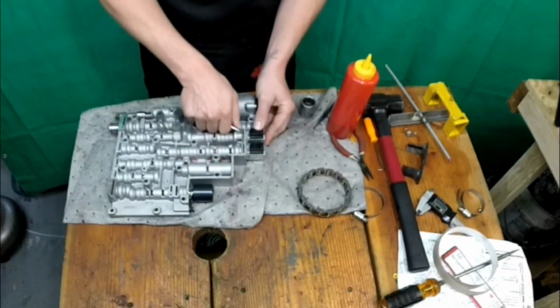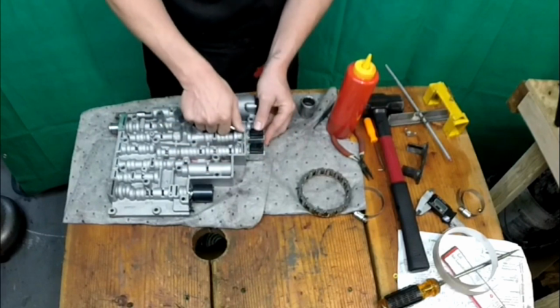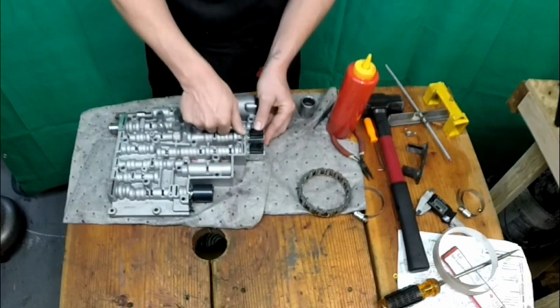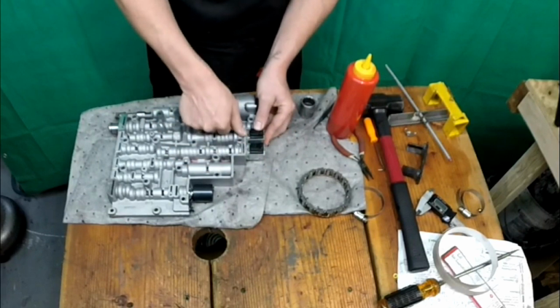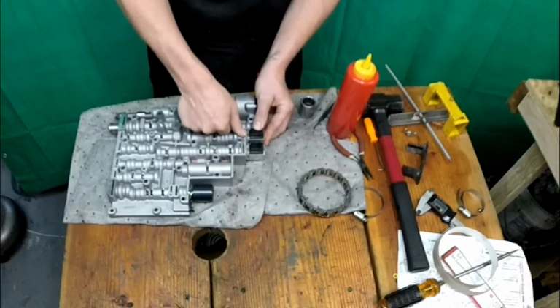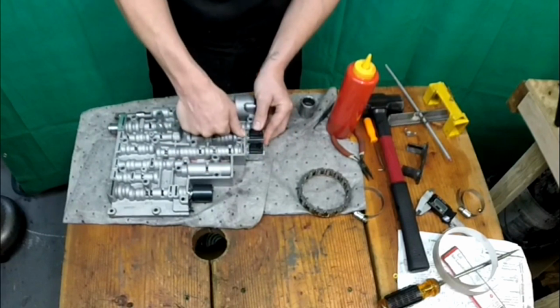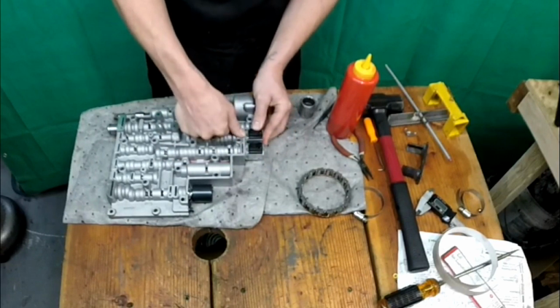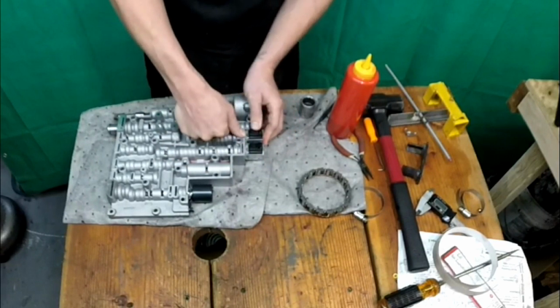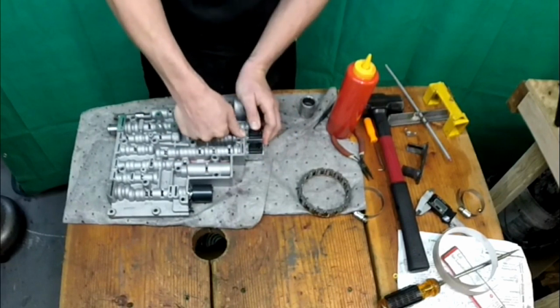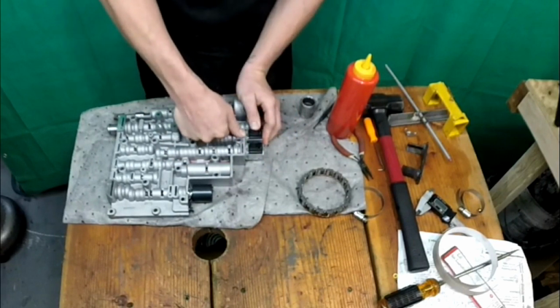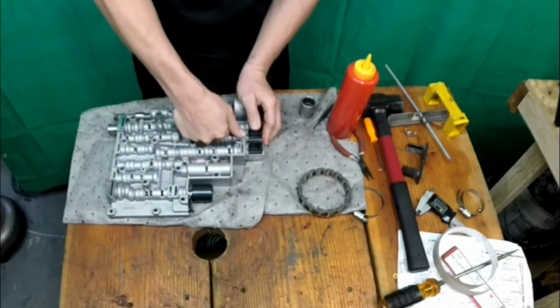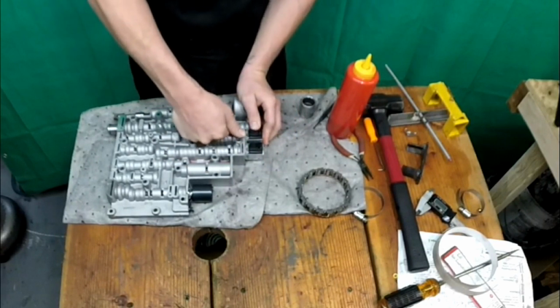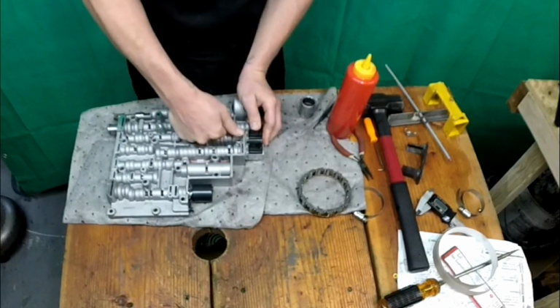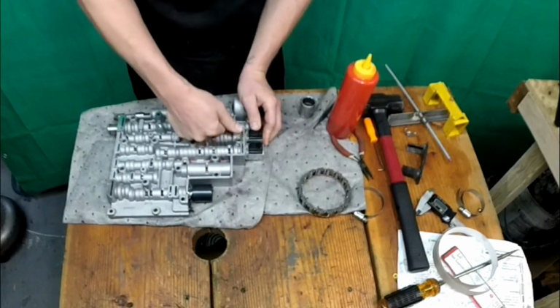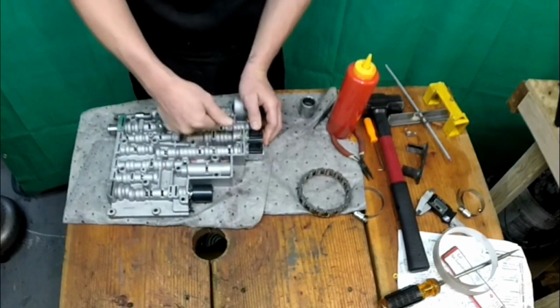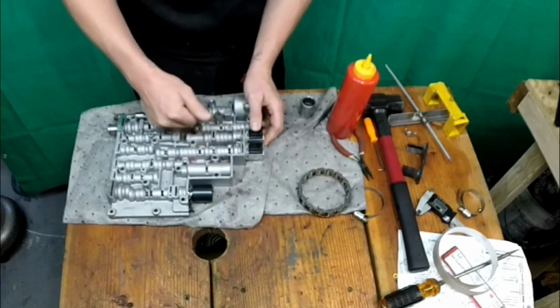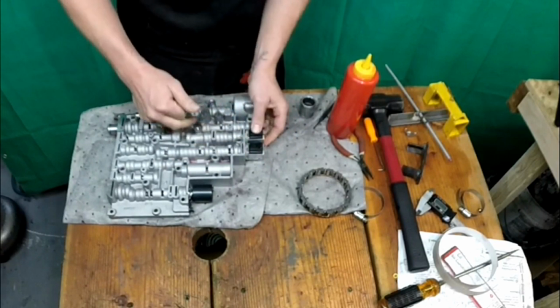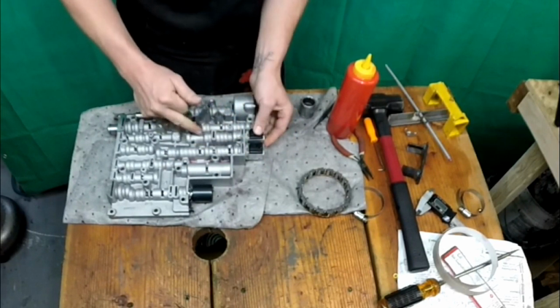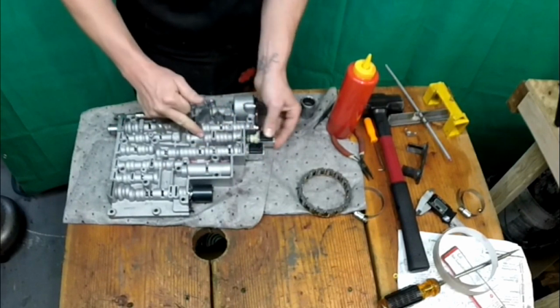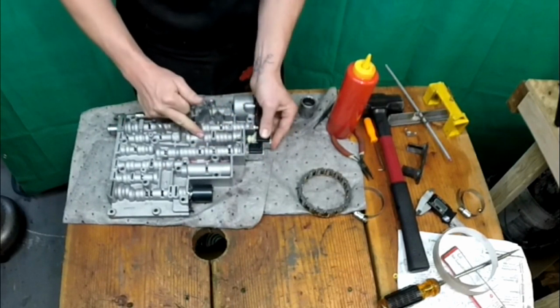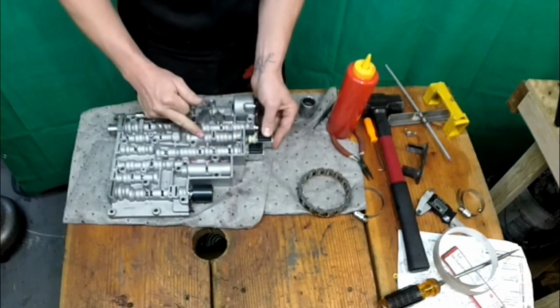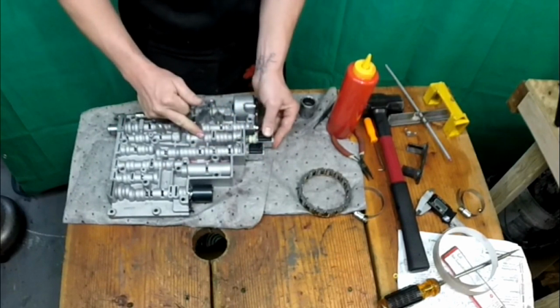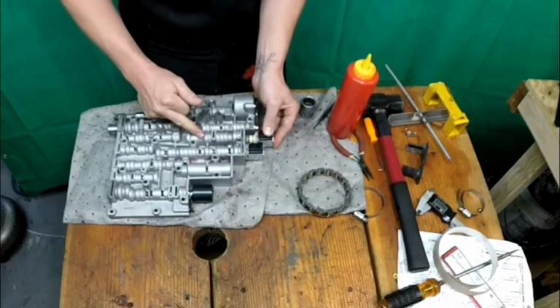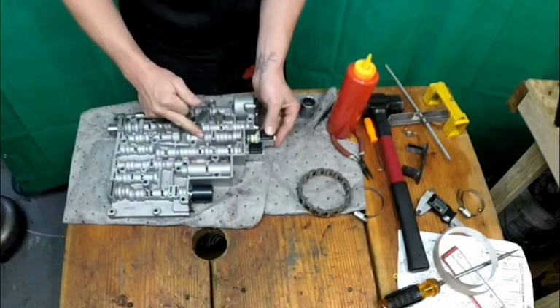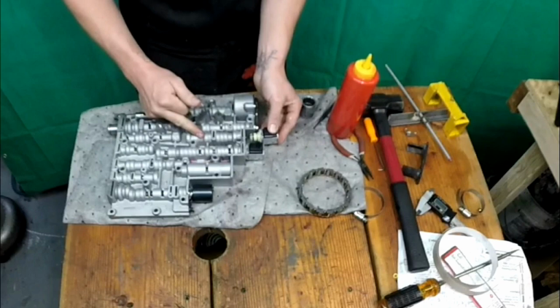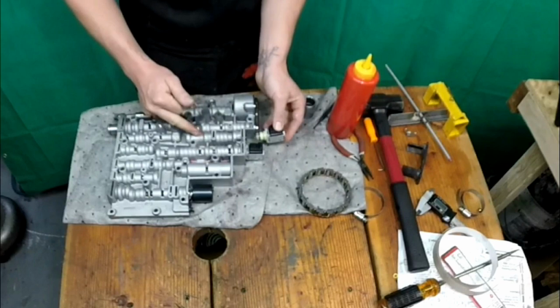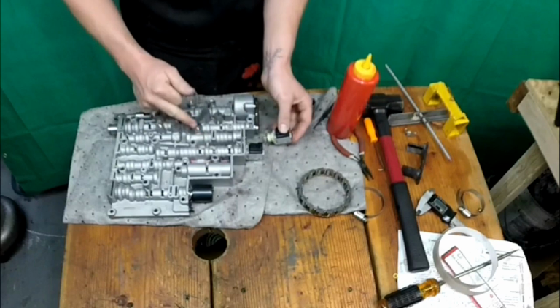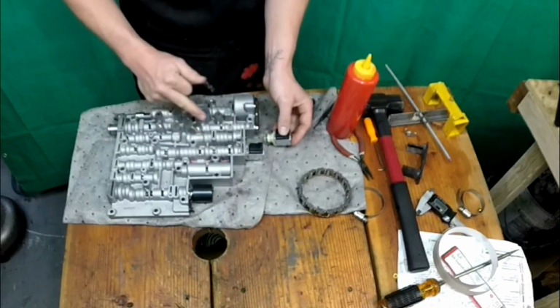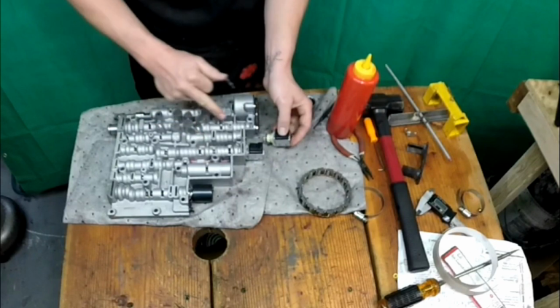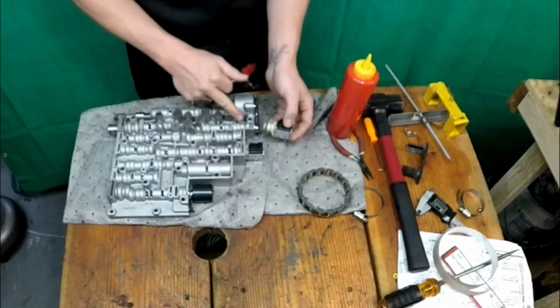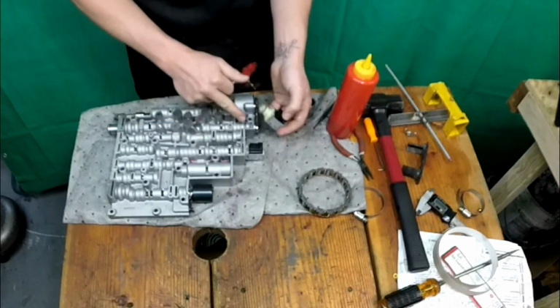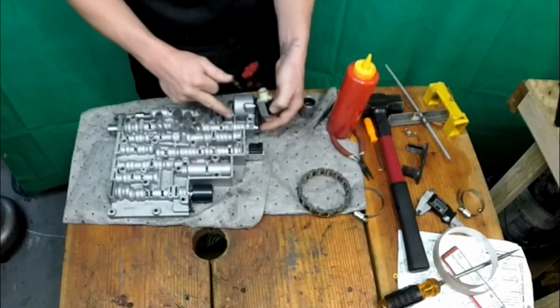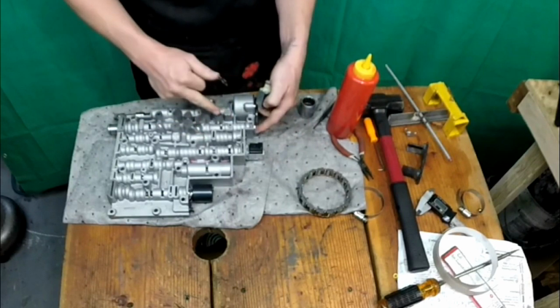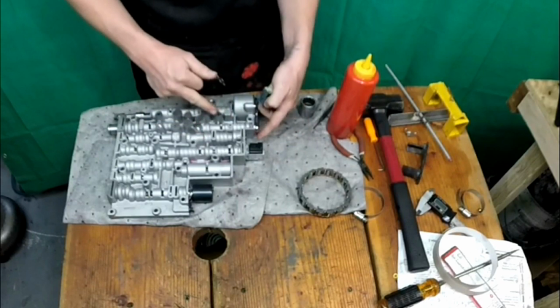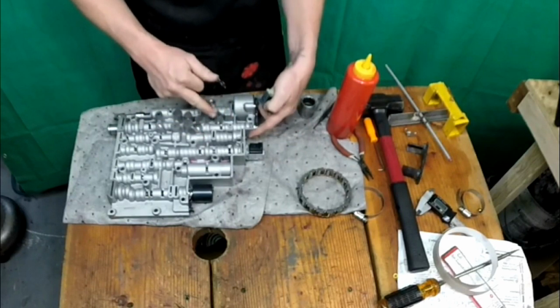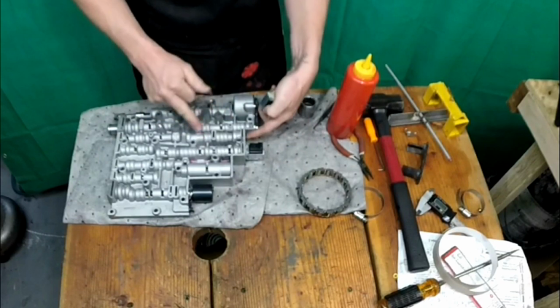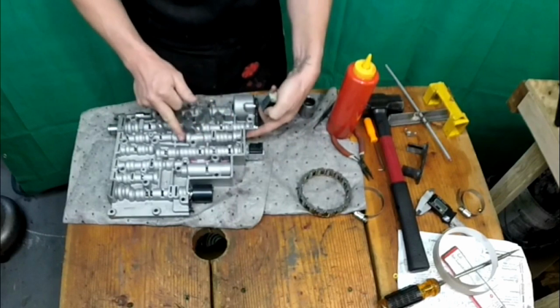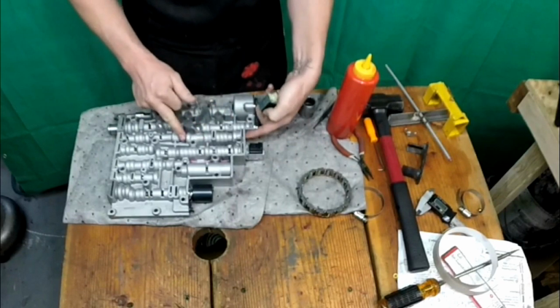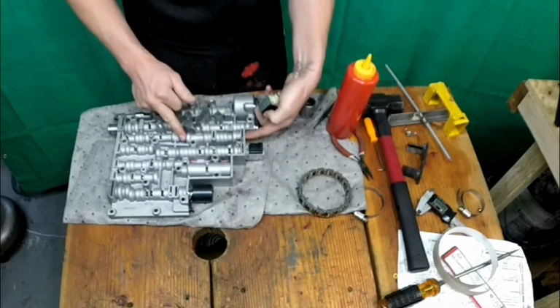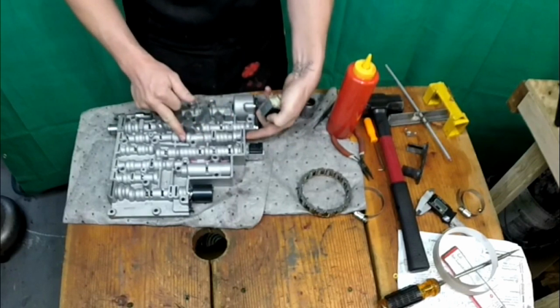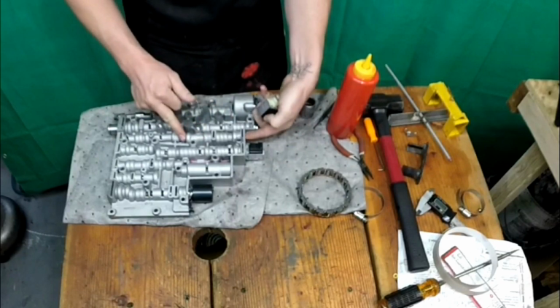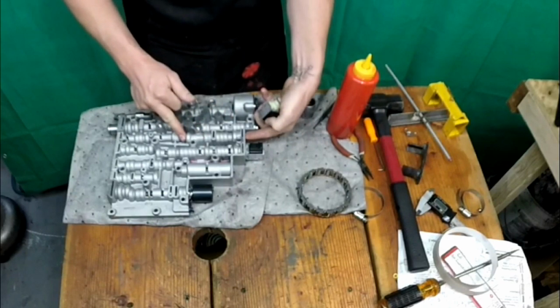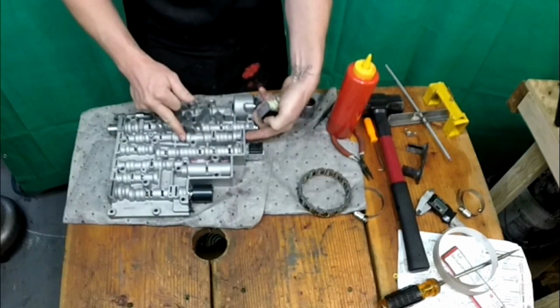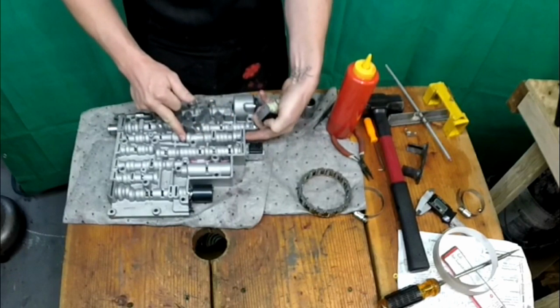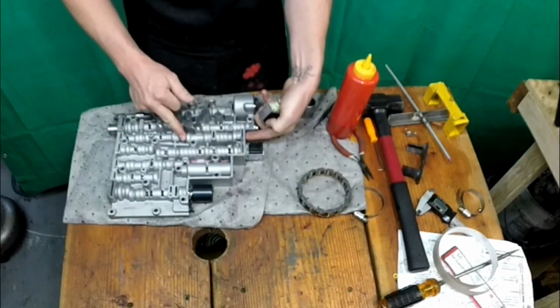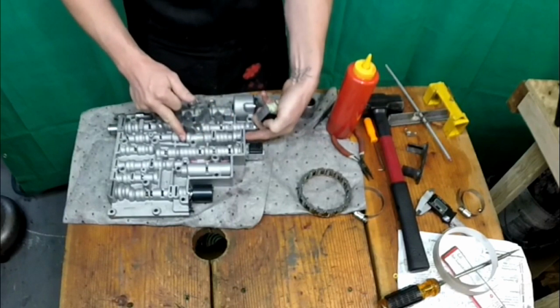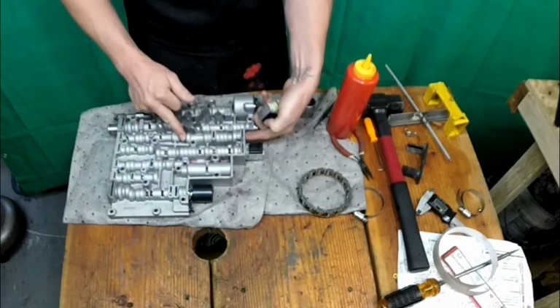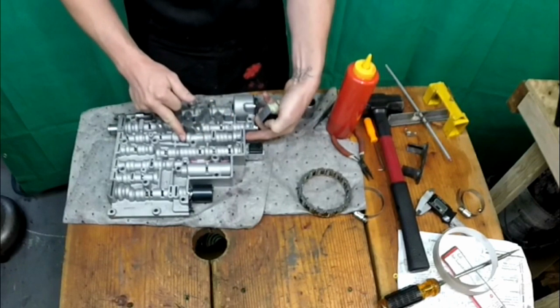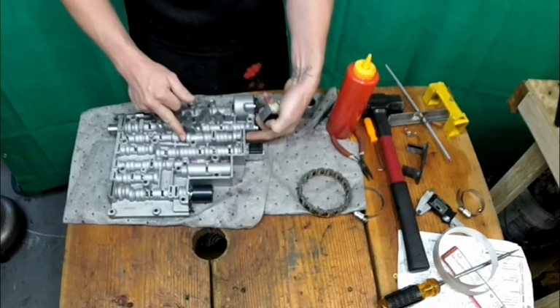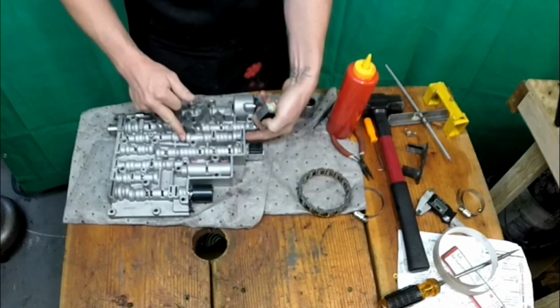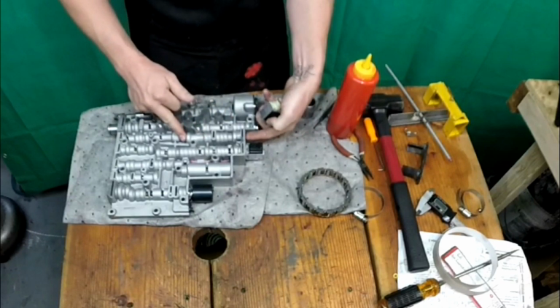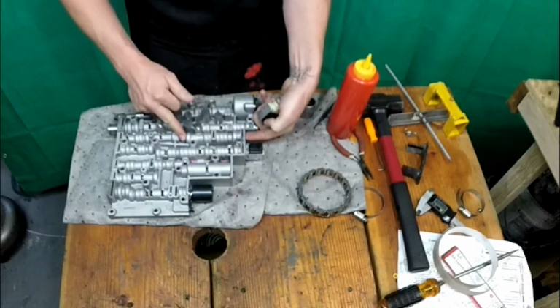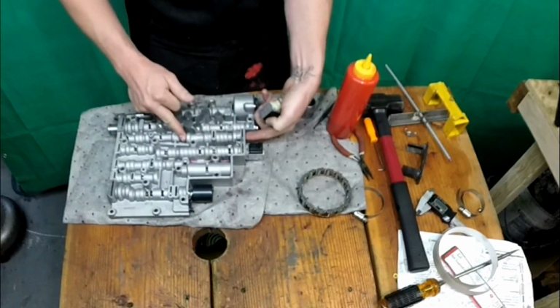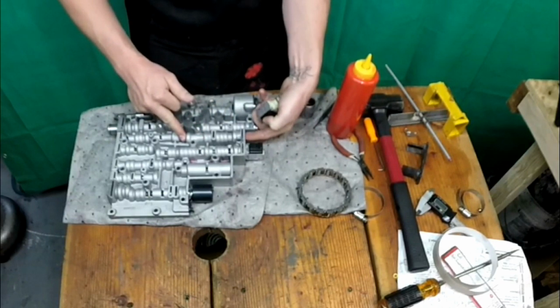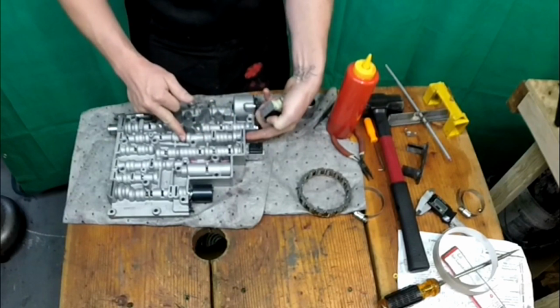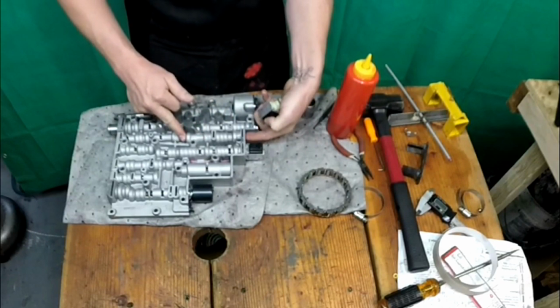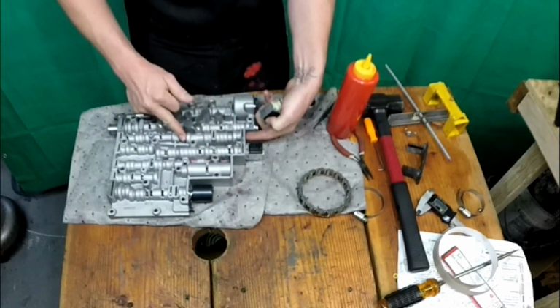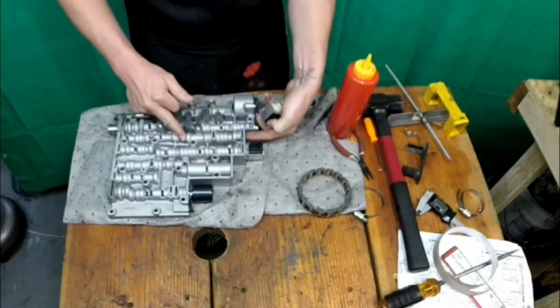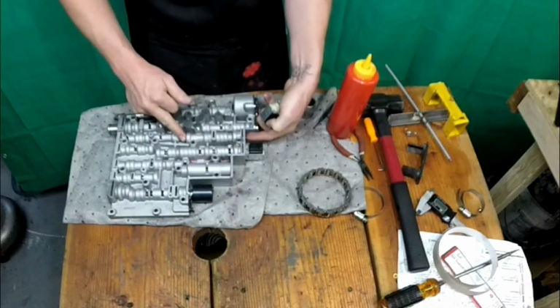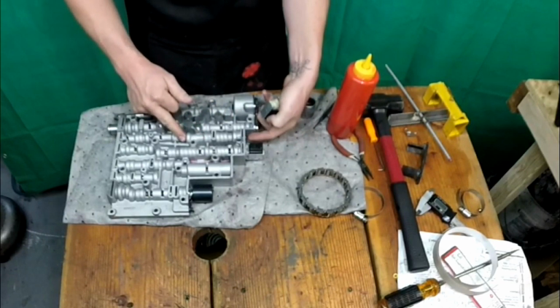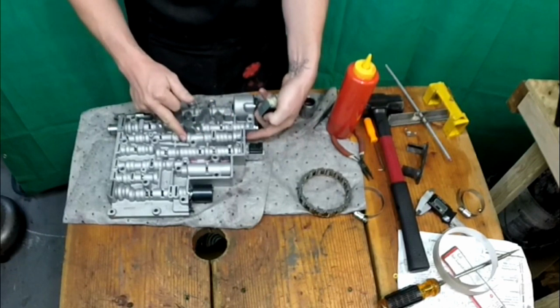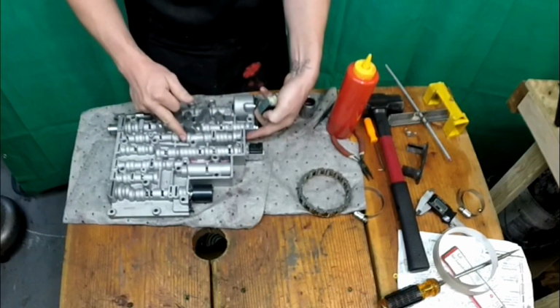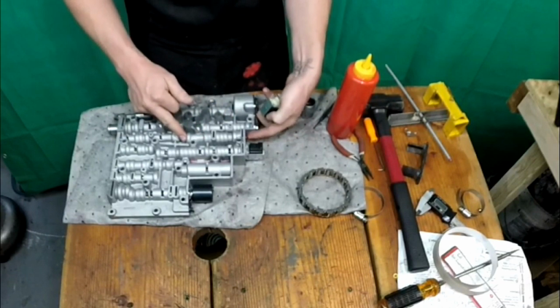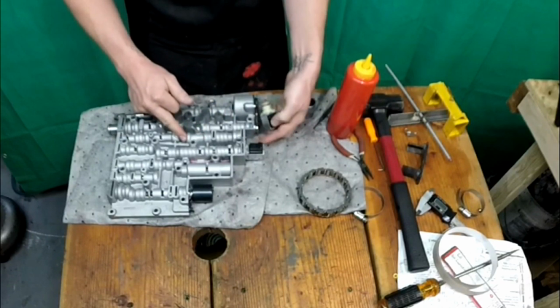Put it back on. Same thing with this one. This one is spring loaded, so that's something to take into consideration.